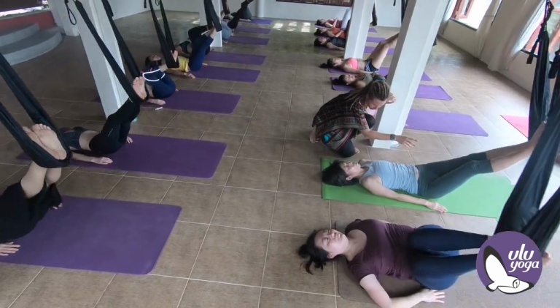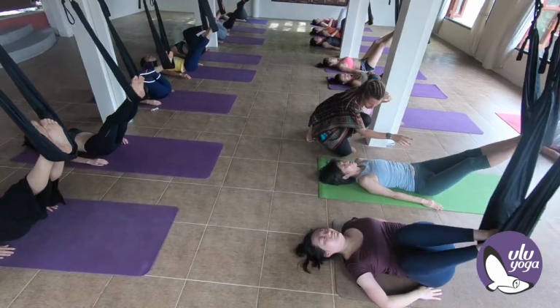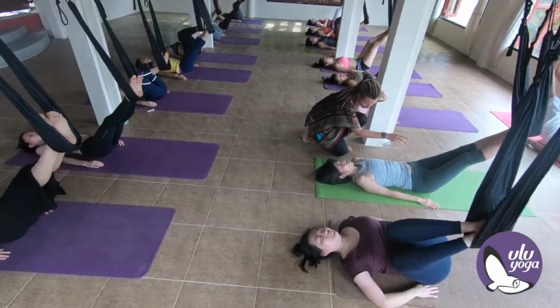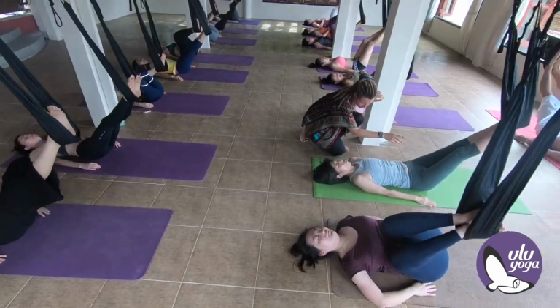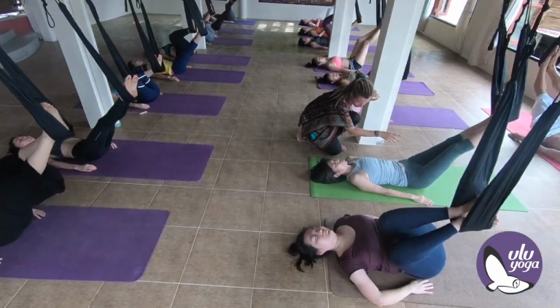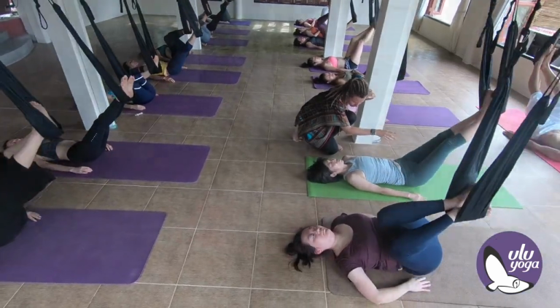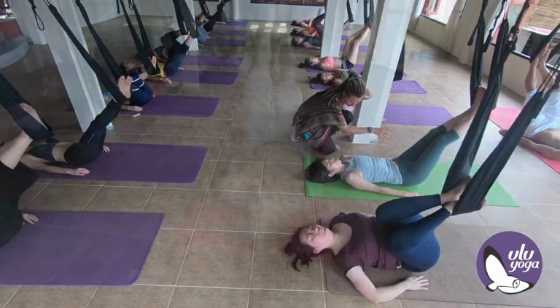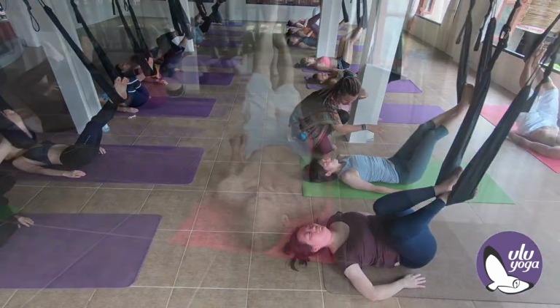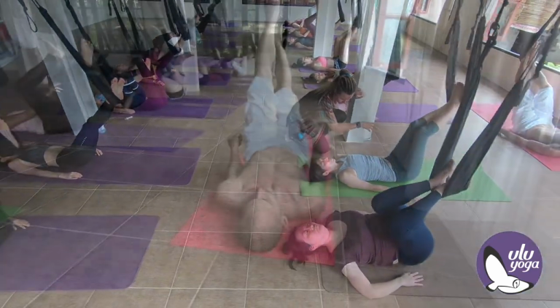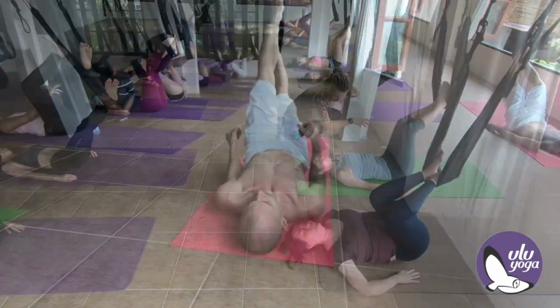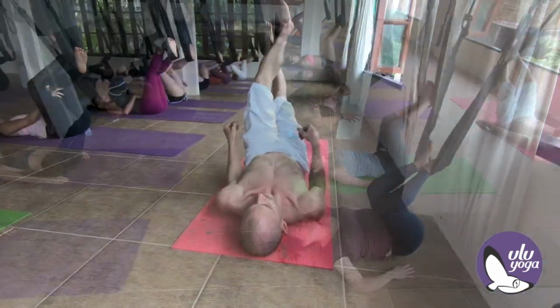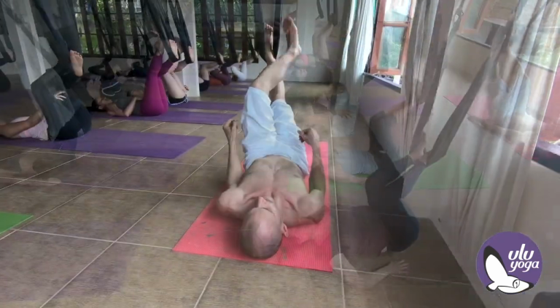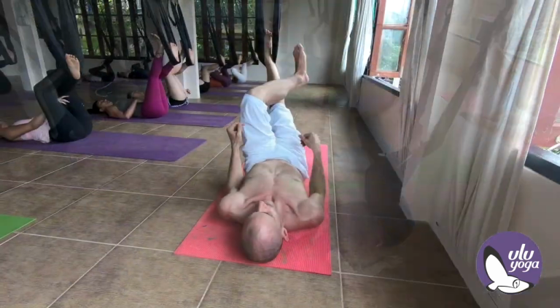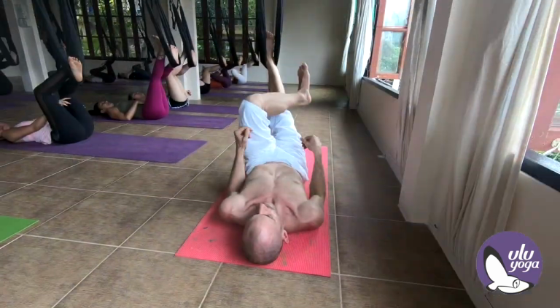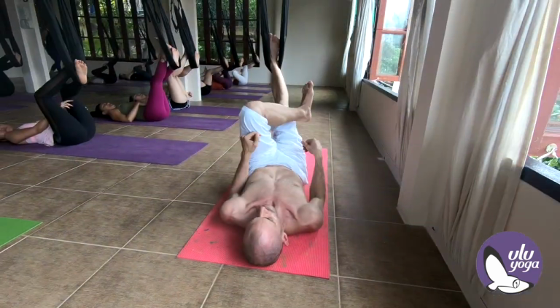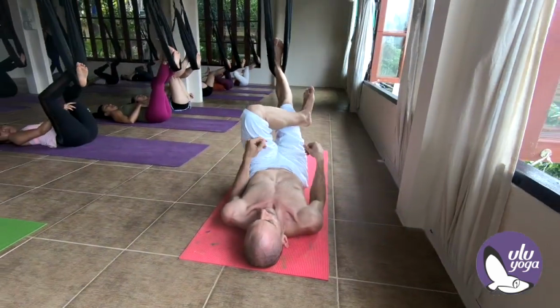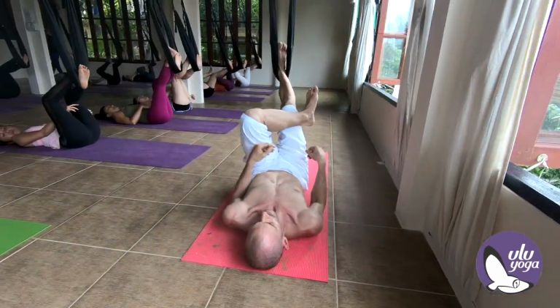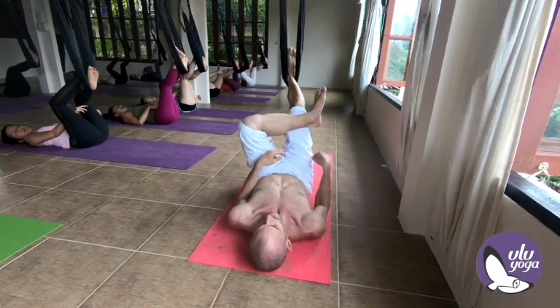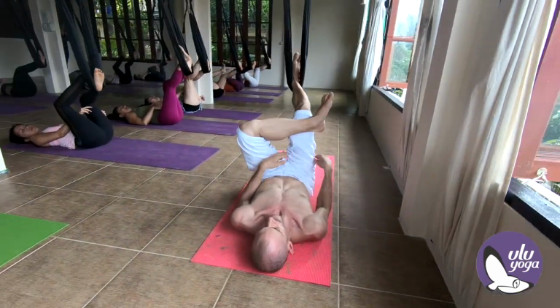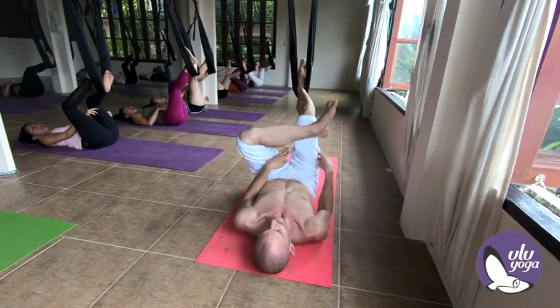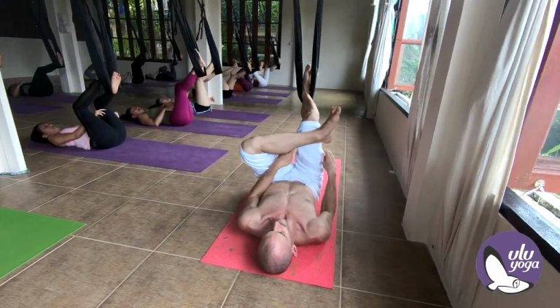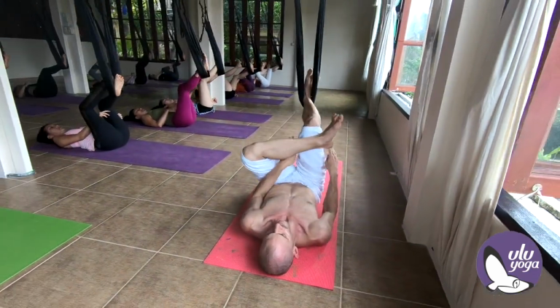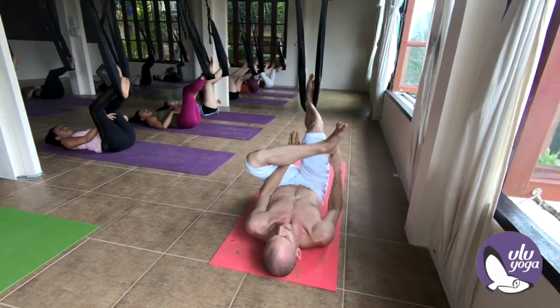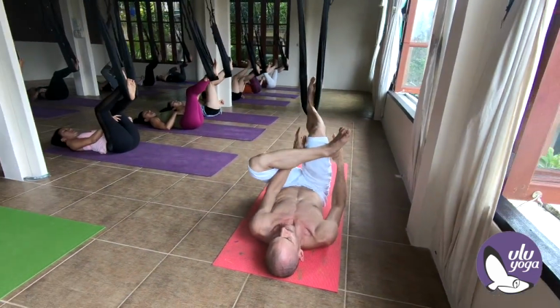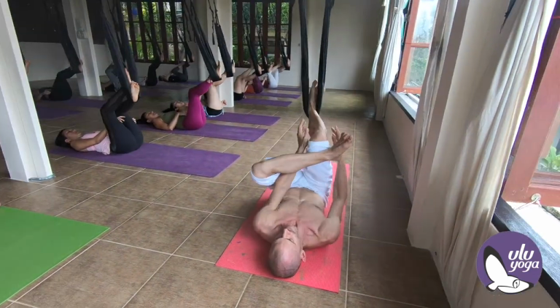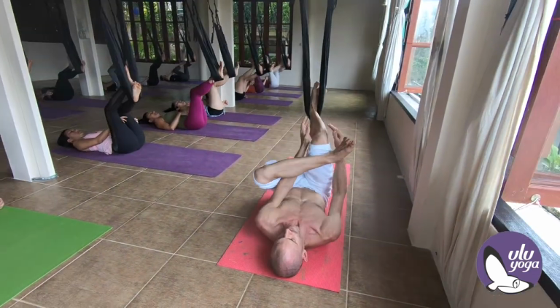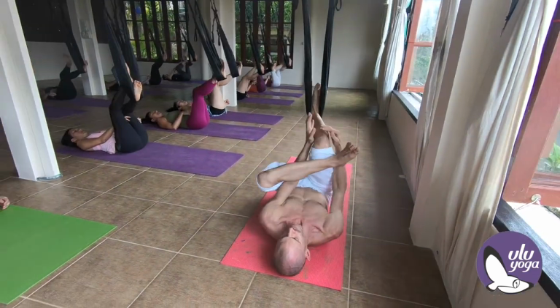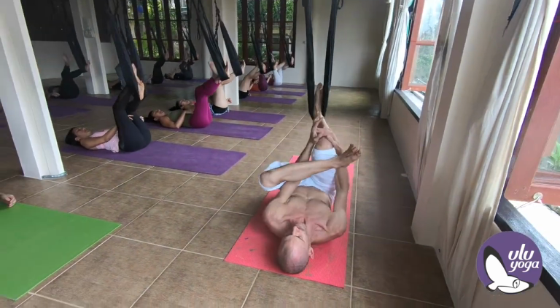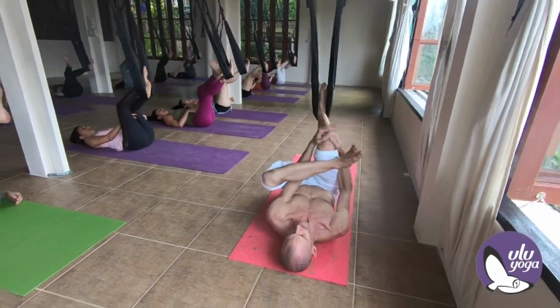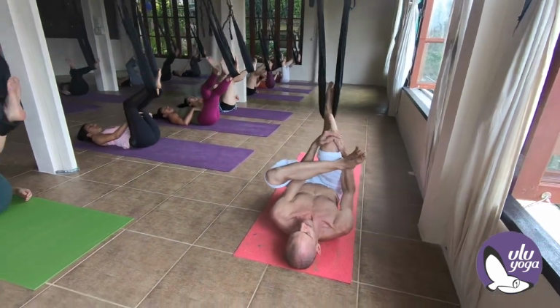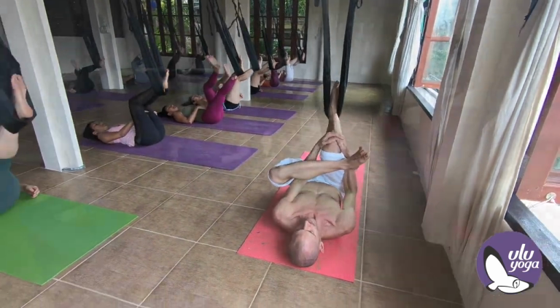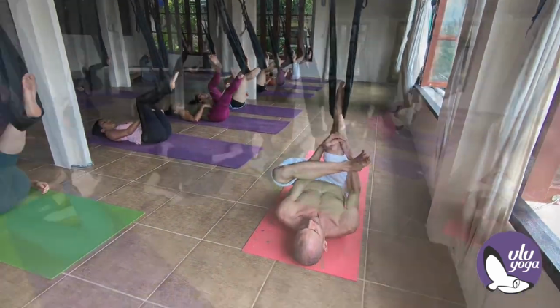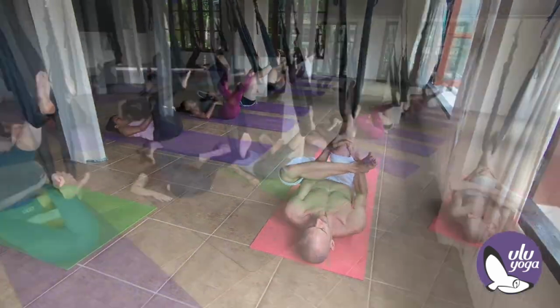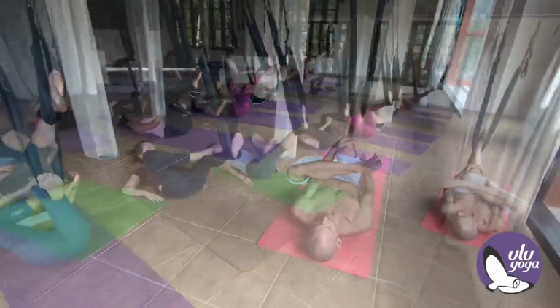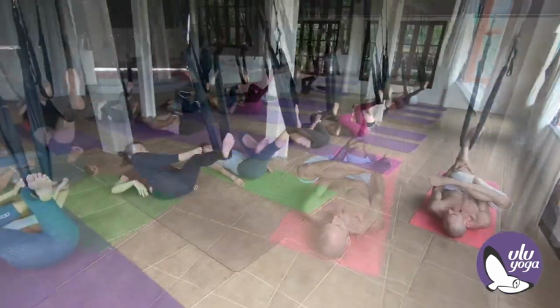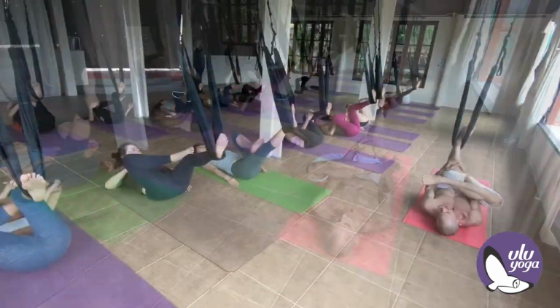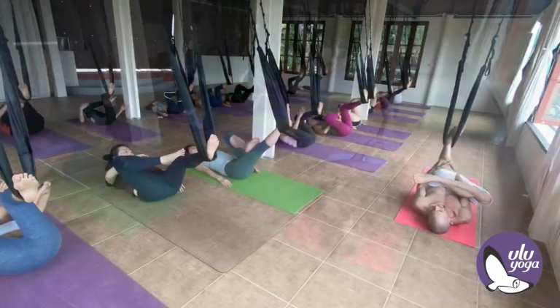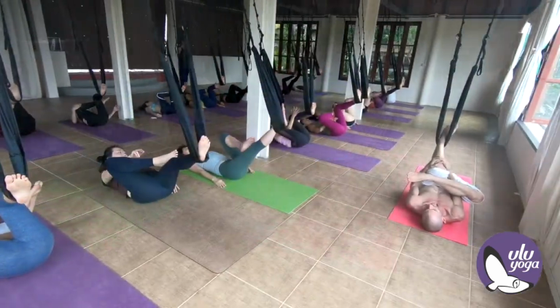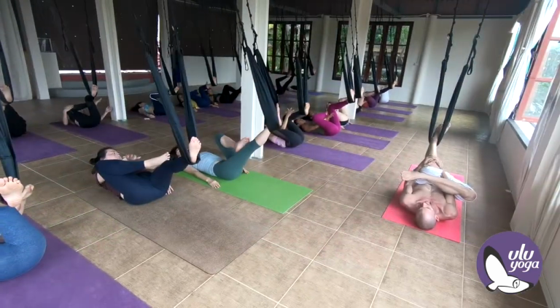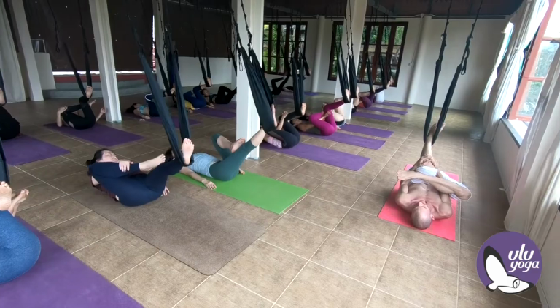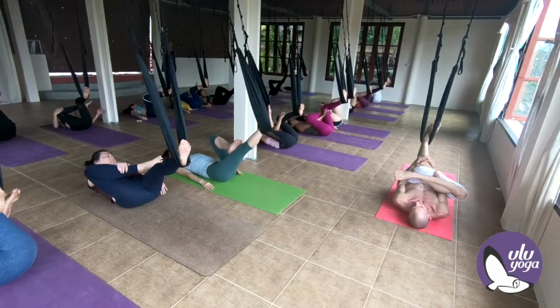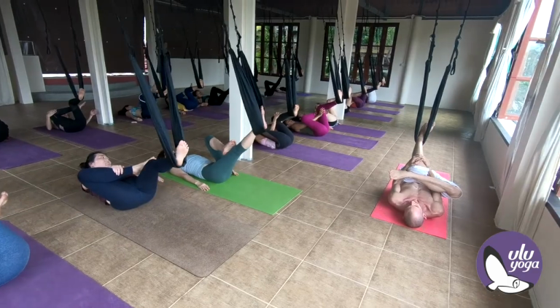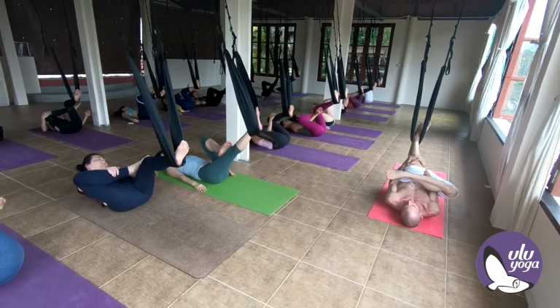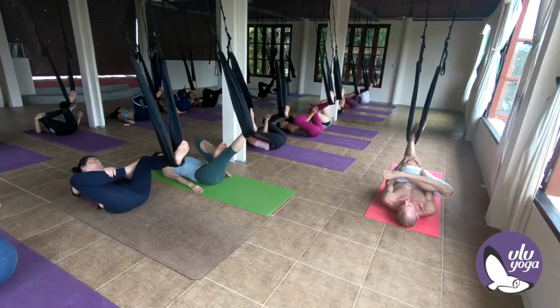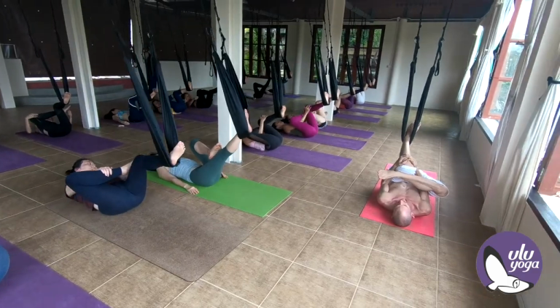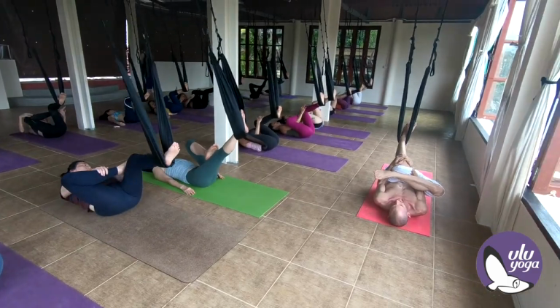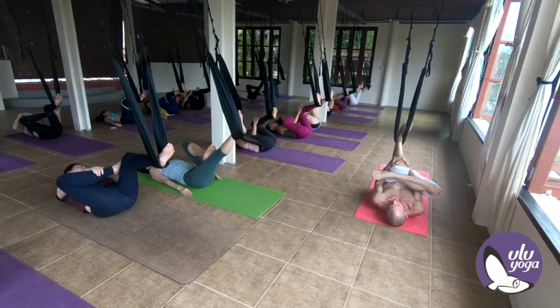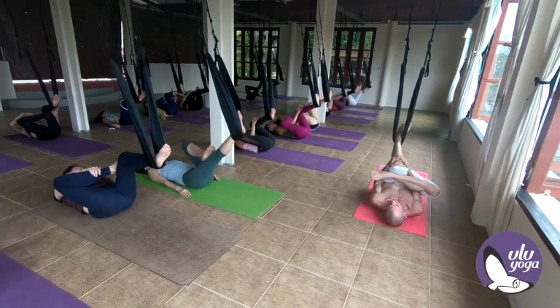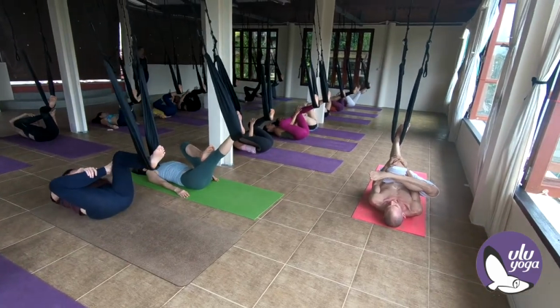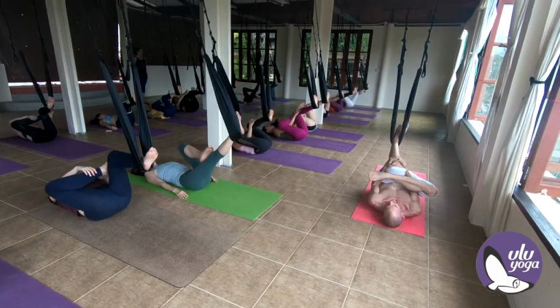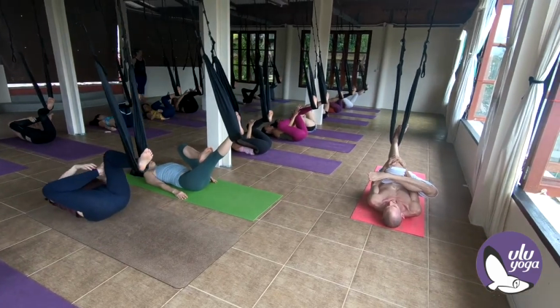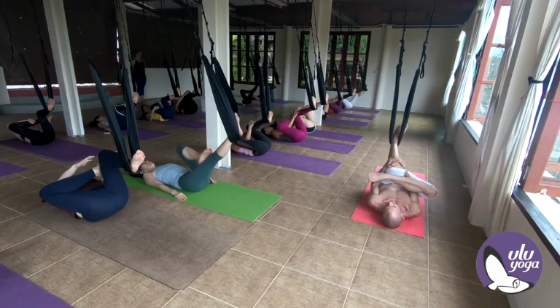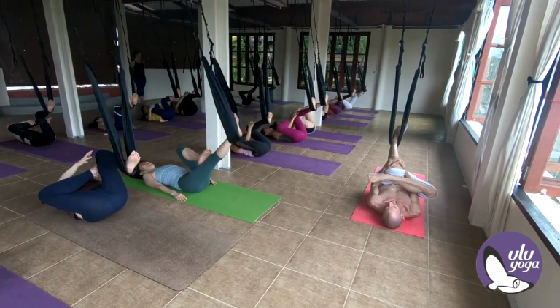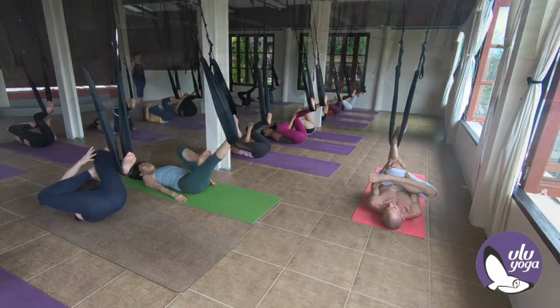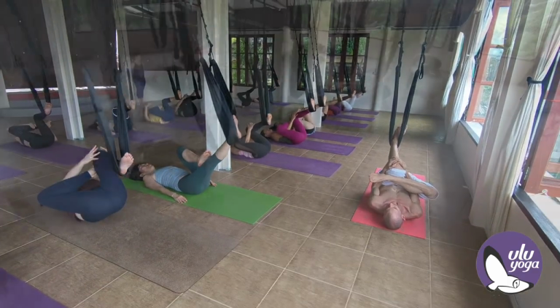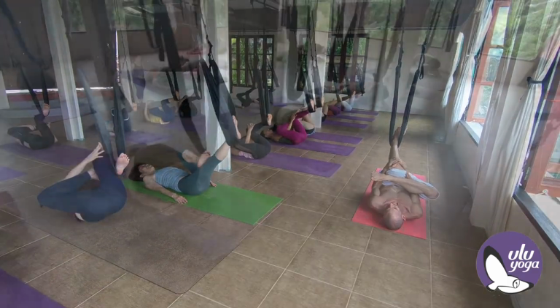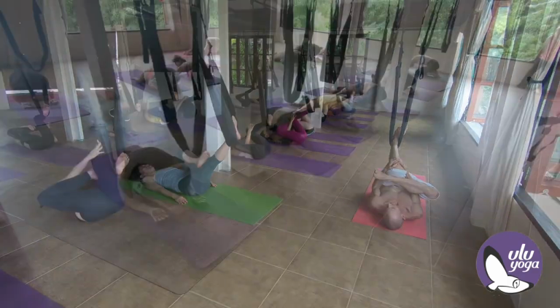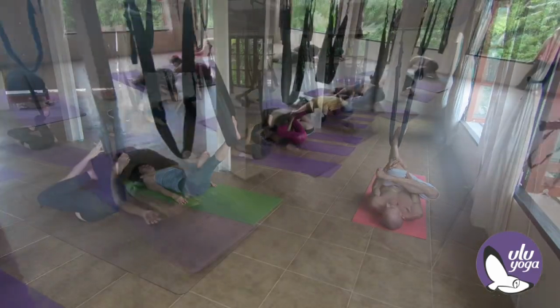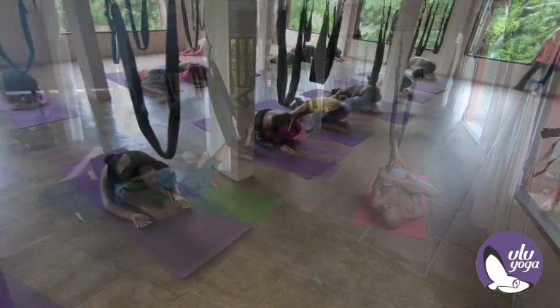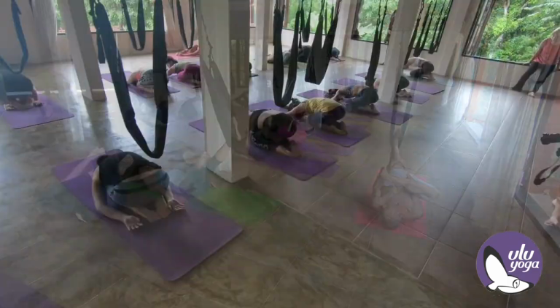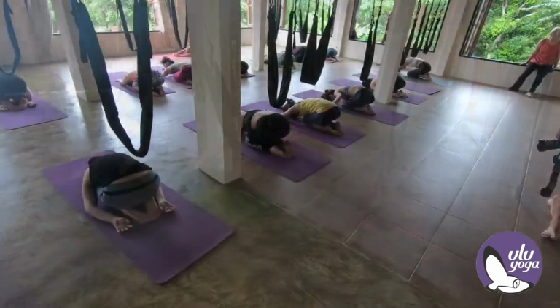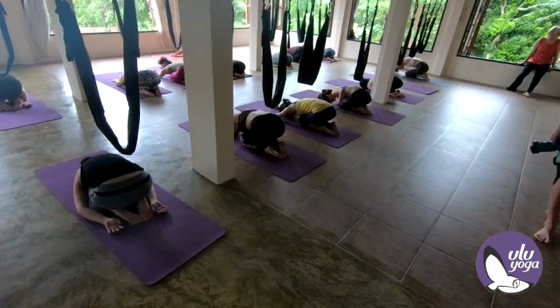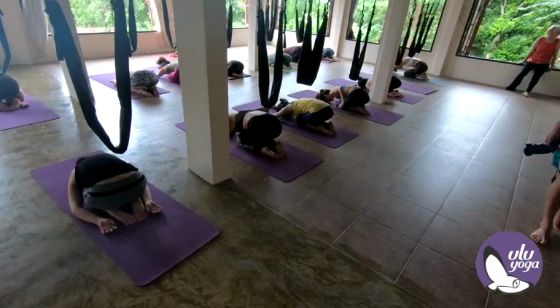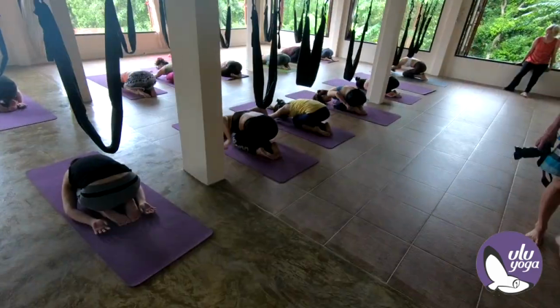Let's go. Go down. Hold on to the chest. Let's go.